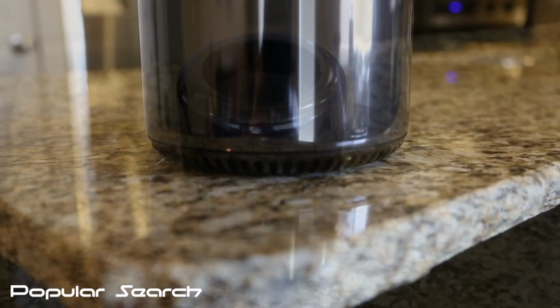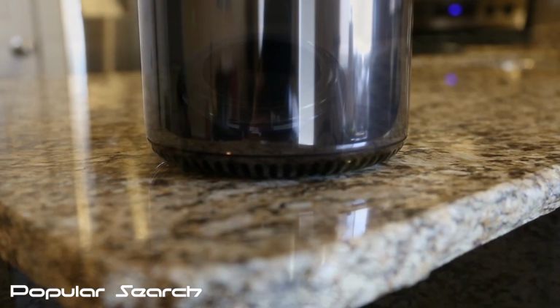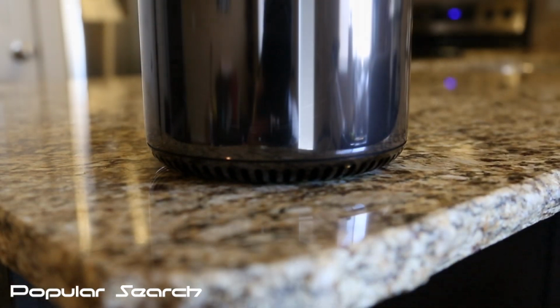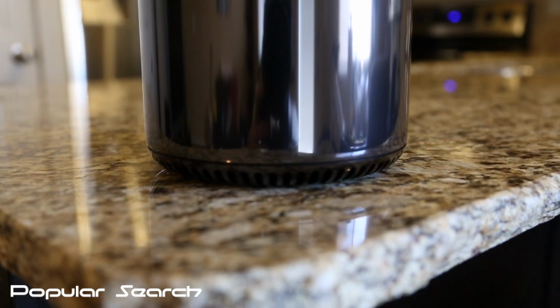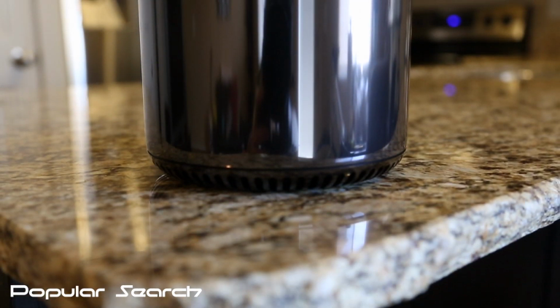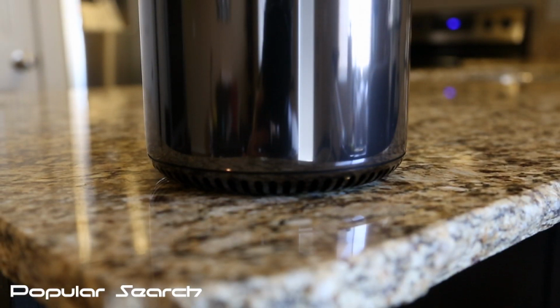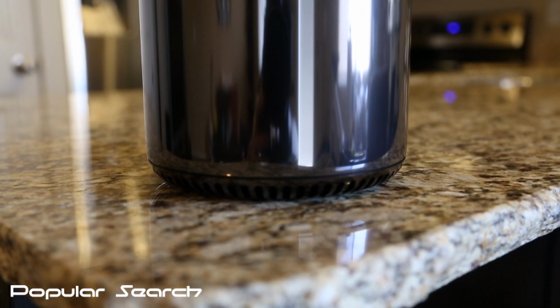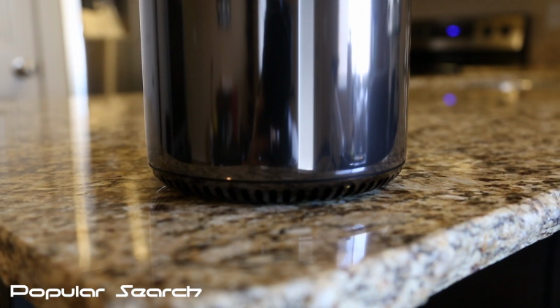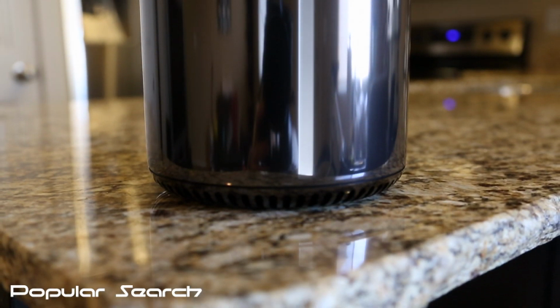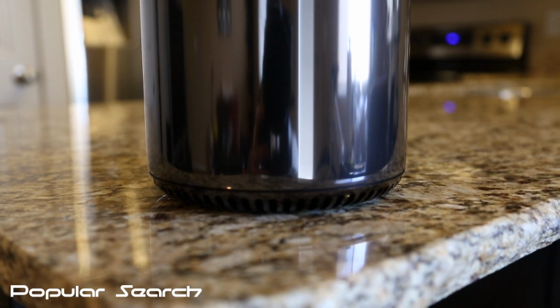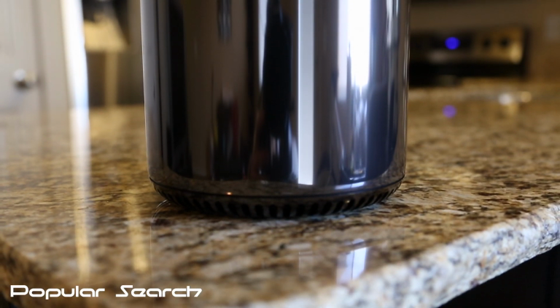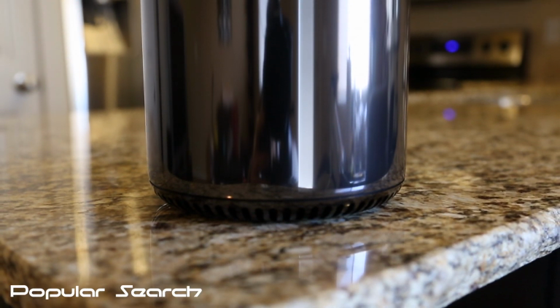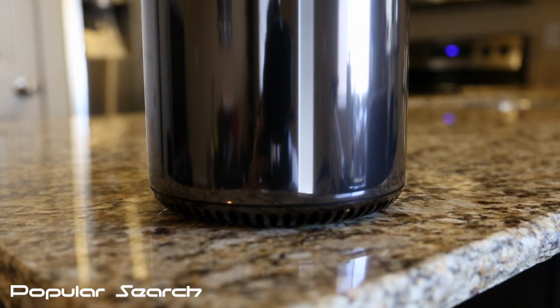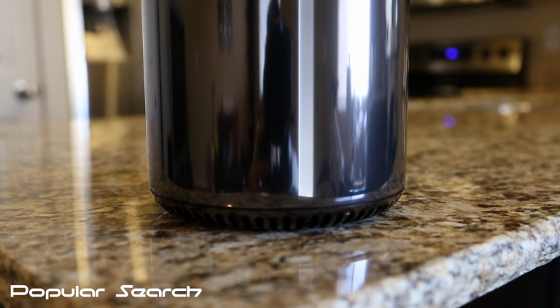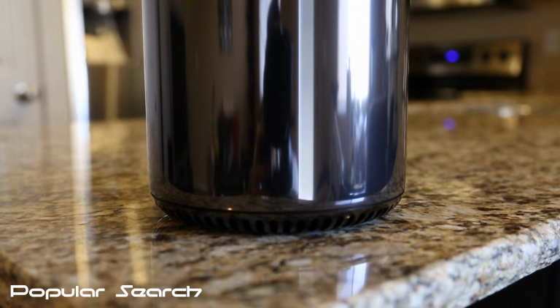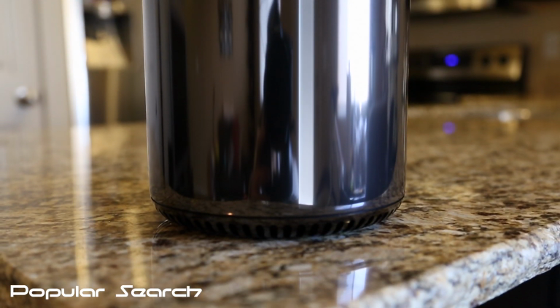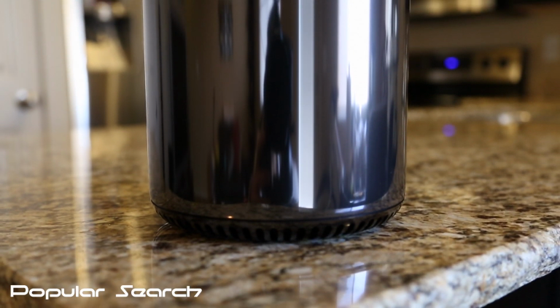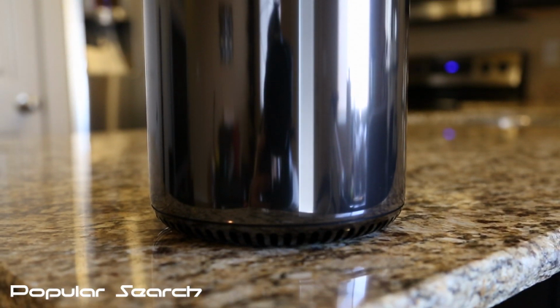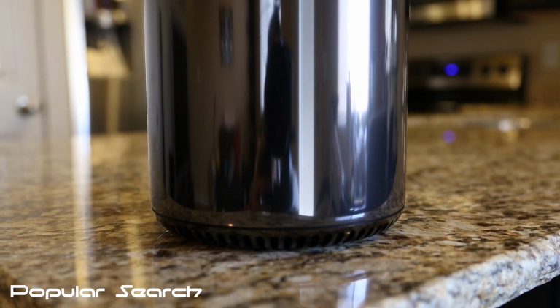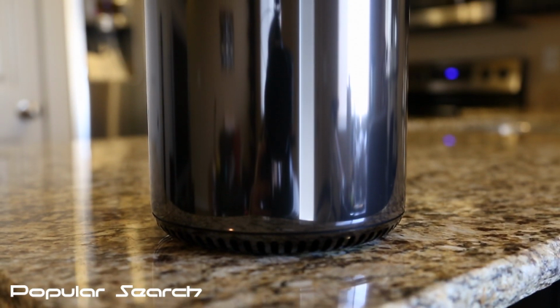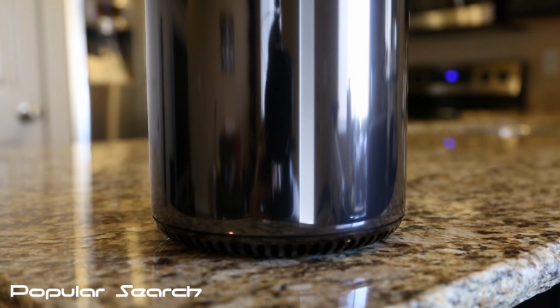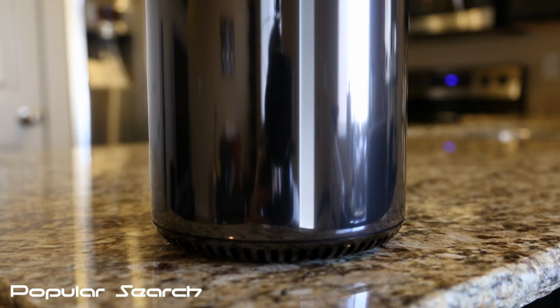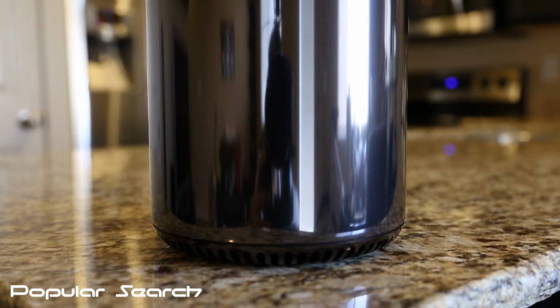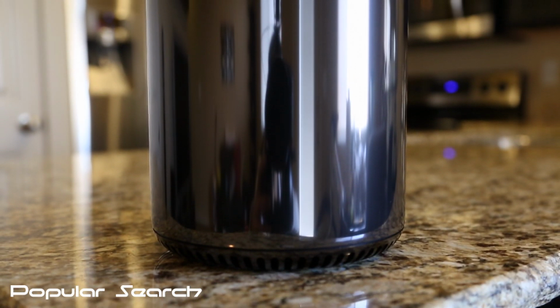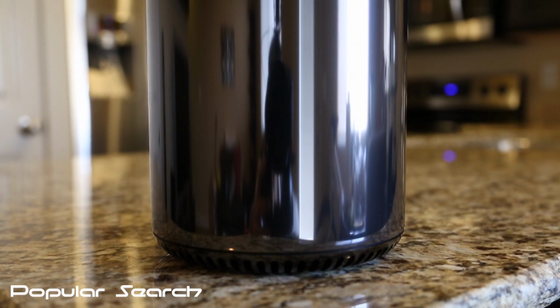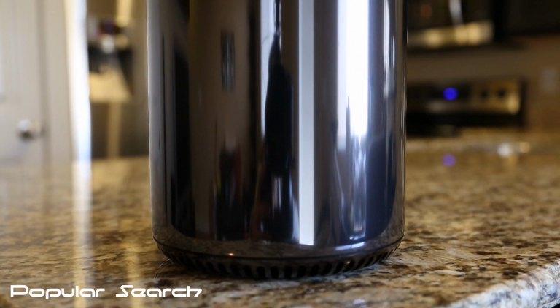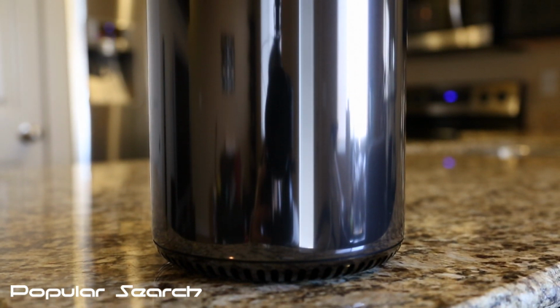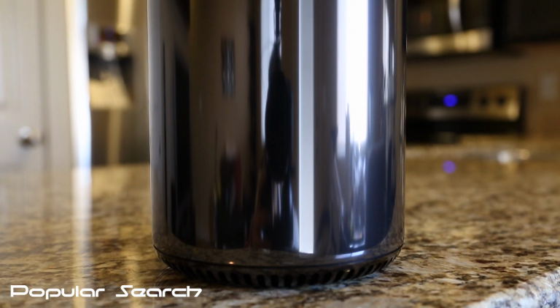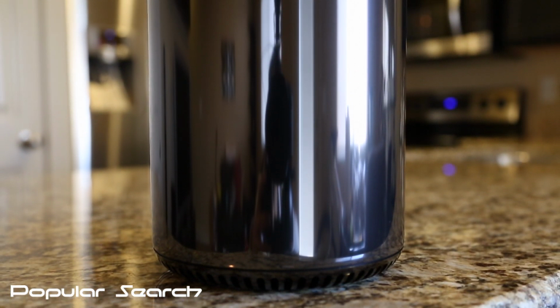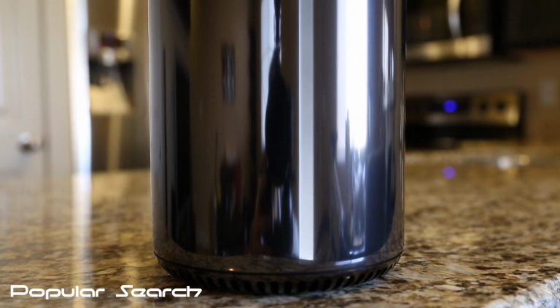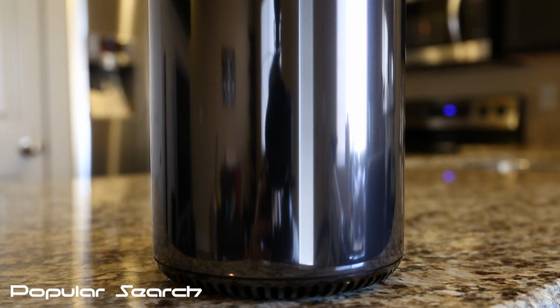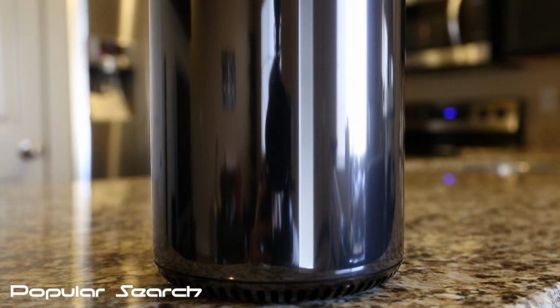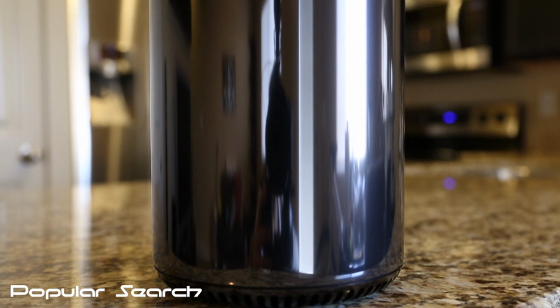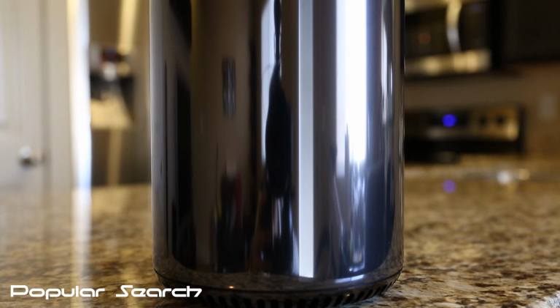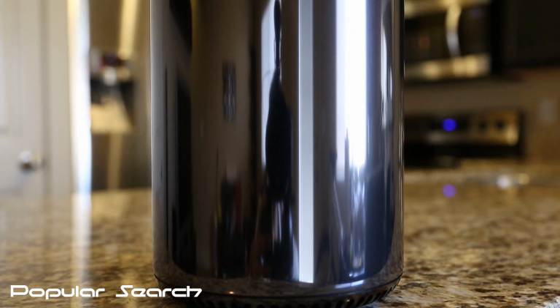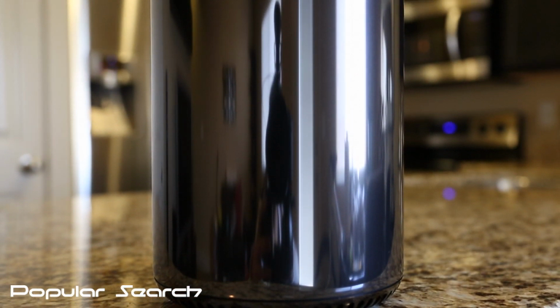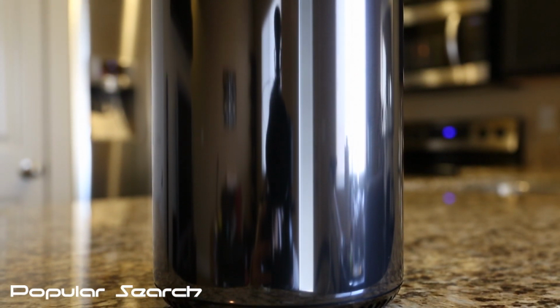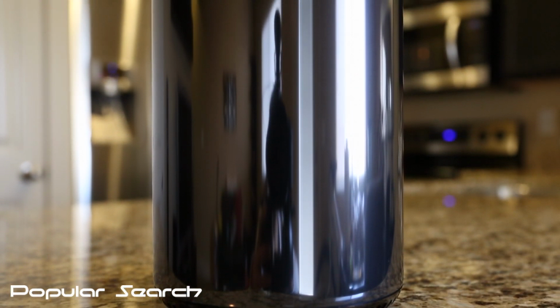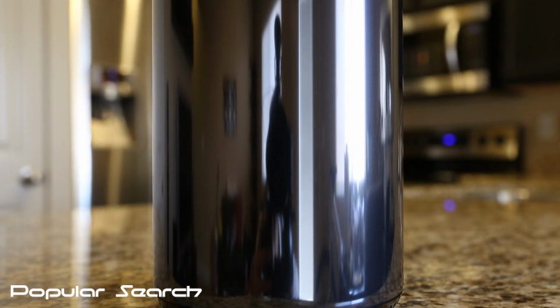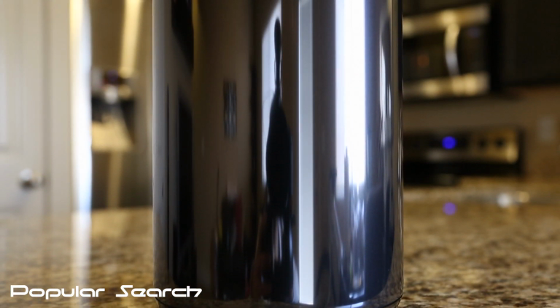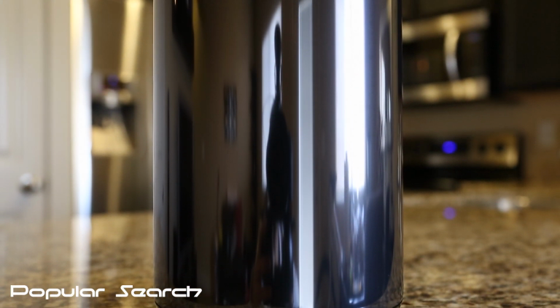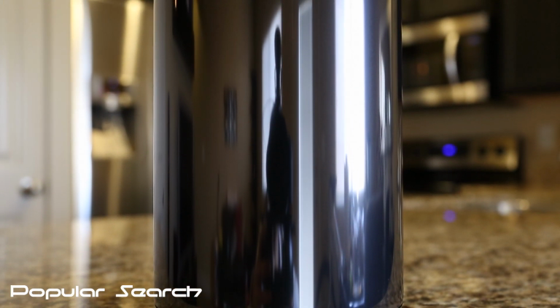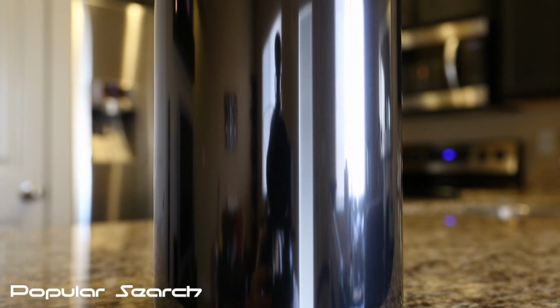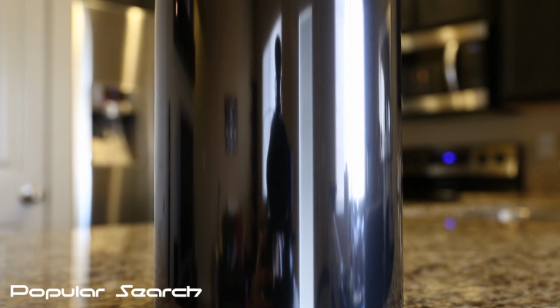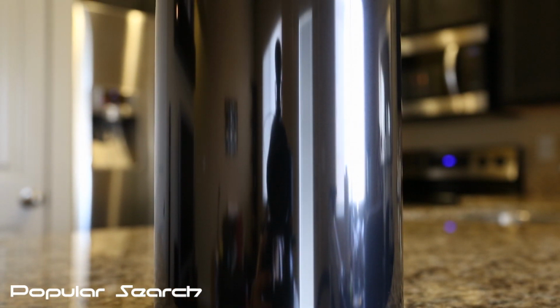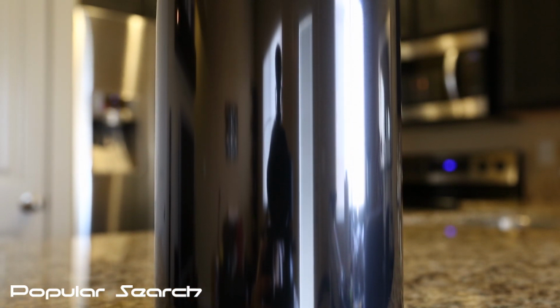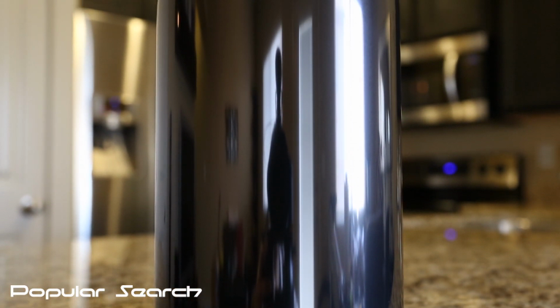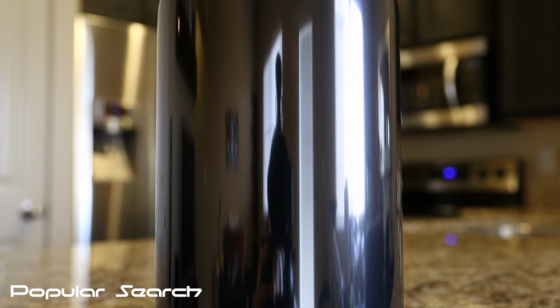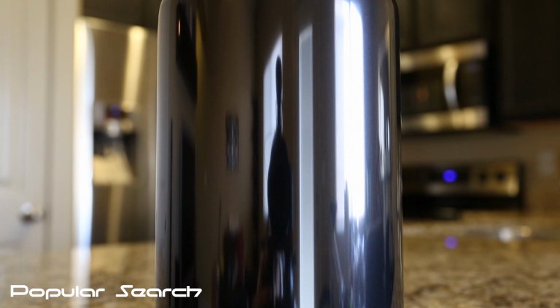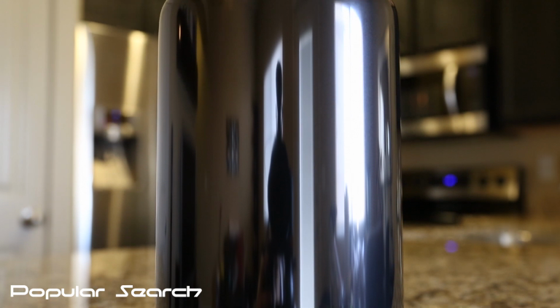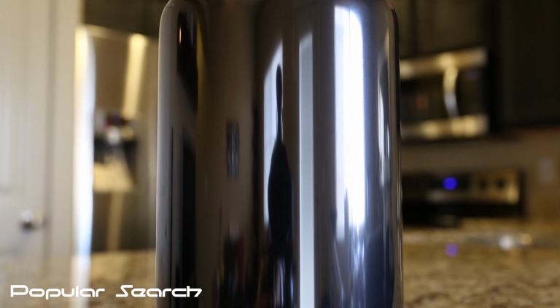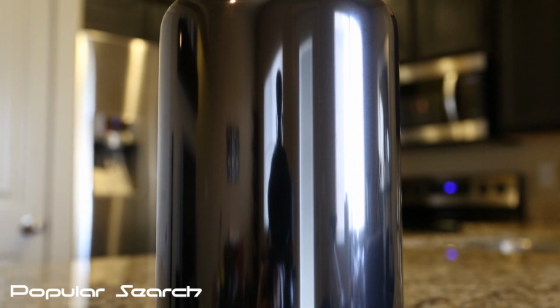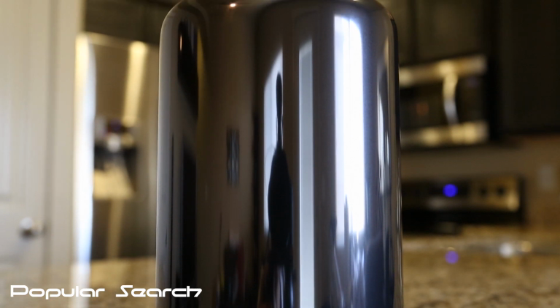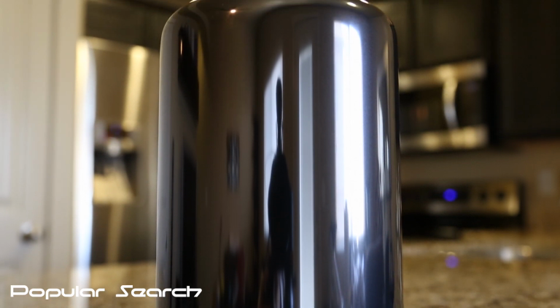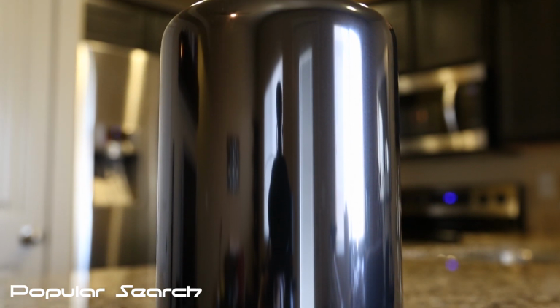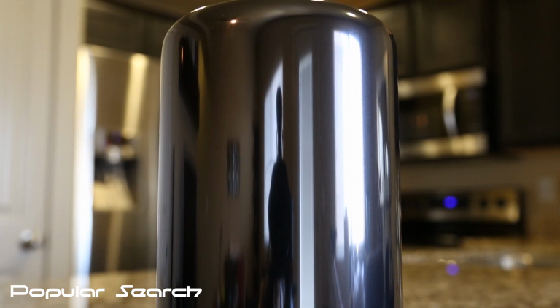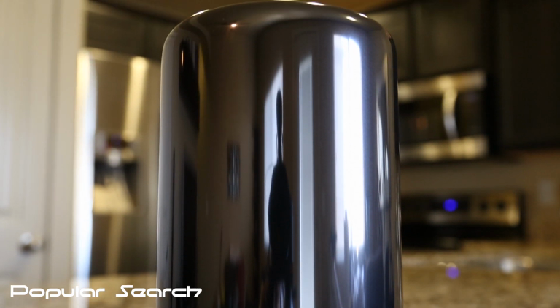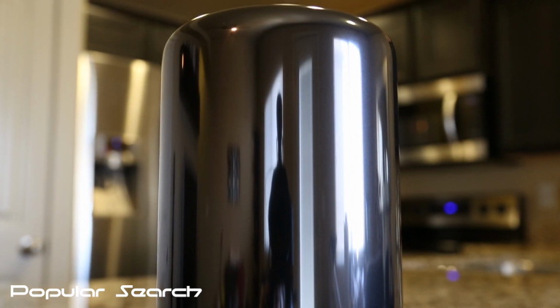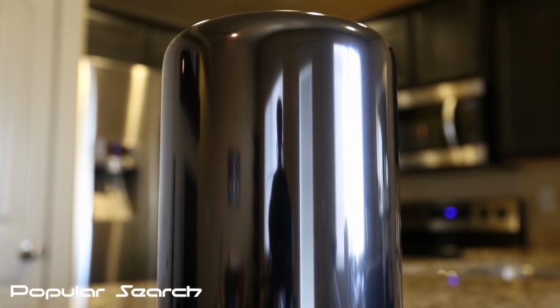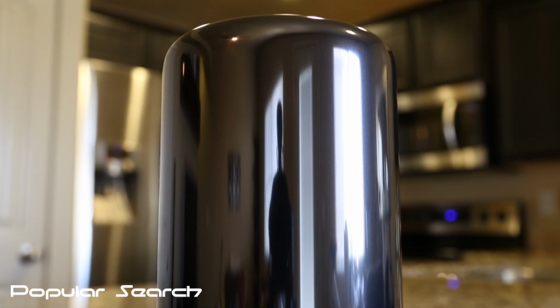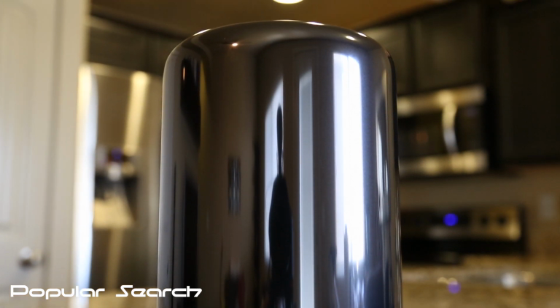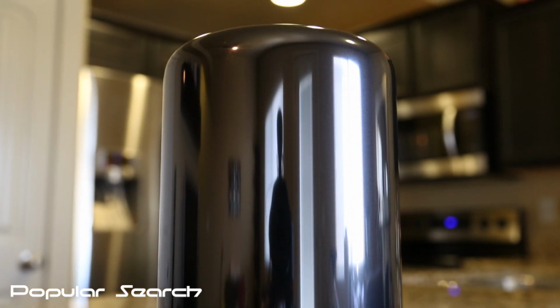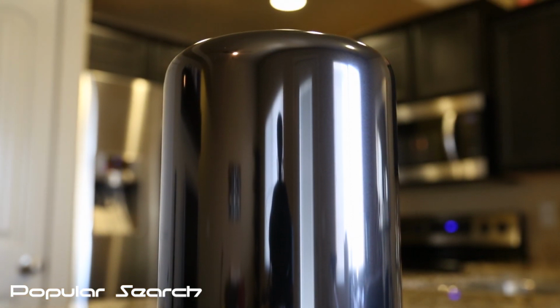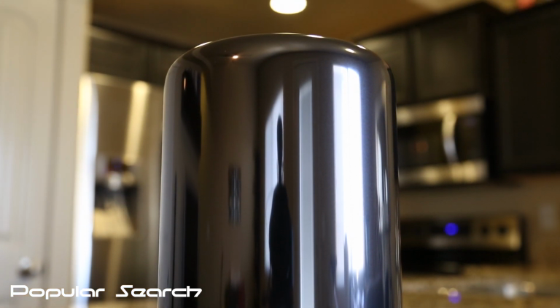The Mac Pro does come in a nice plastic covering — let's go ahead and get it peeled off. Looking at the Mac Pro online, I thought it'd be more black, but now that I see one in person, it actually looks very shiny and it's more grey.